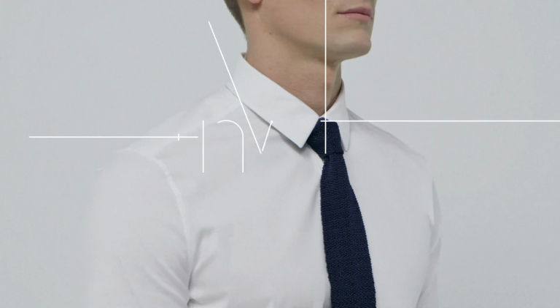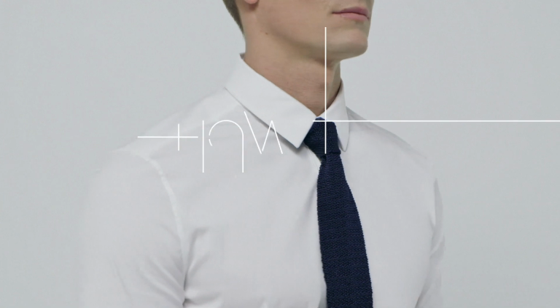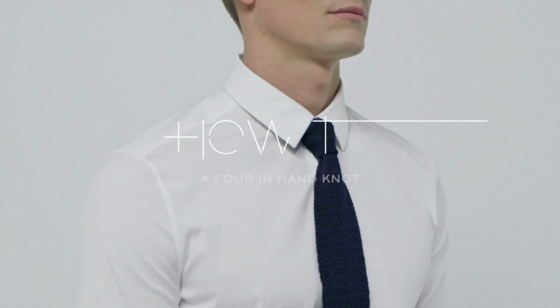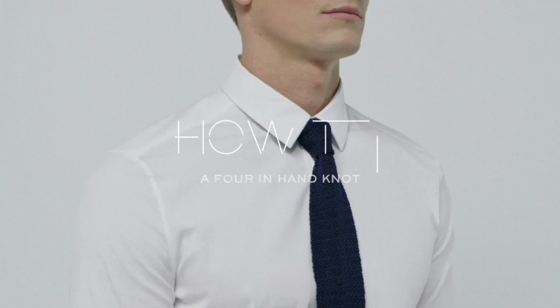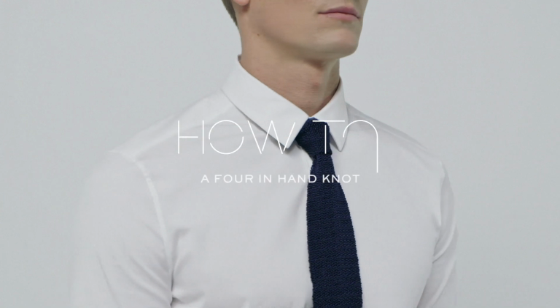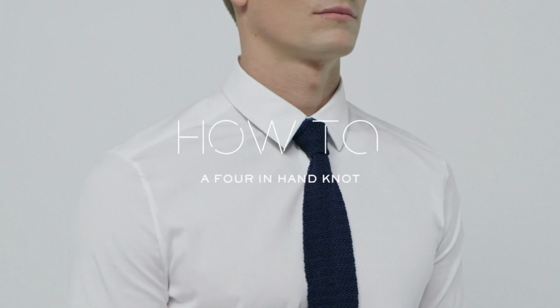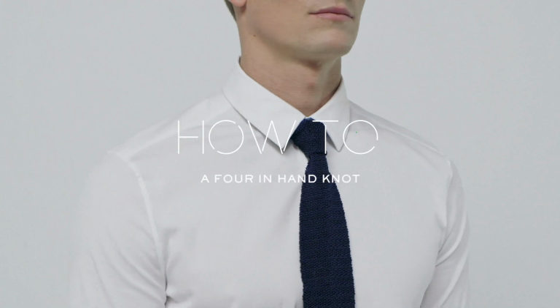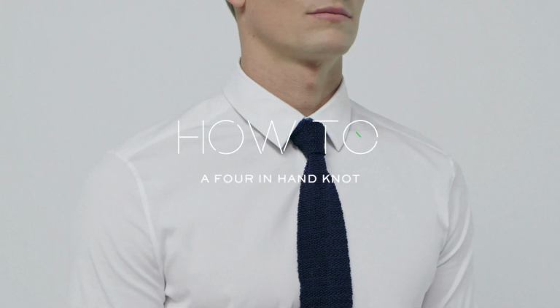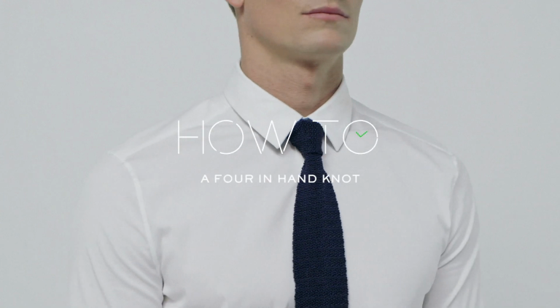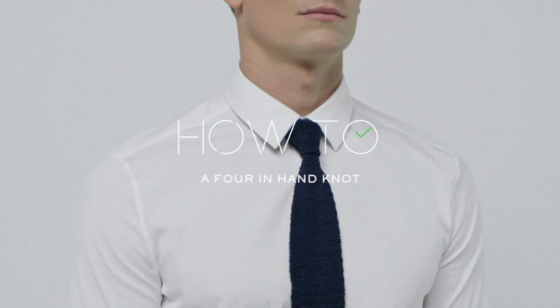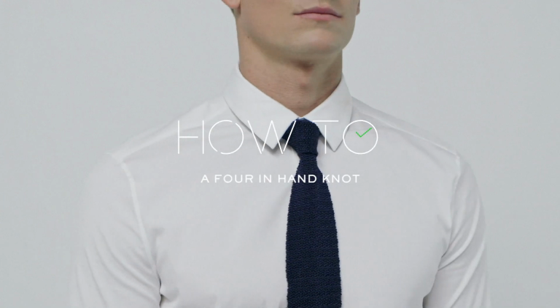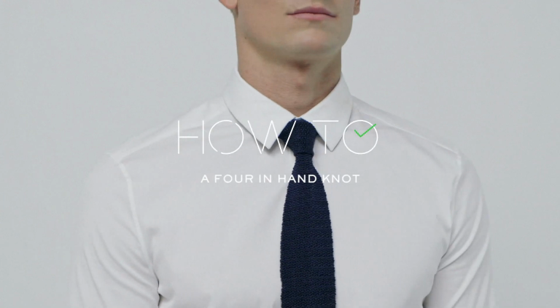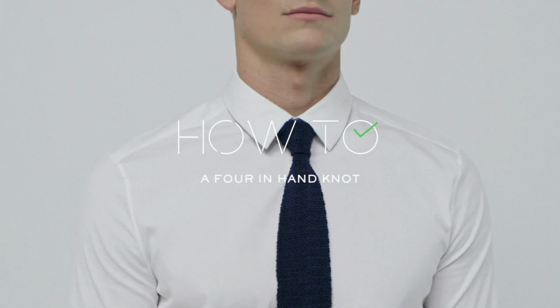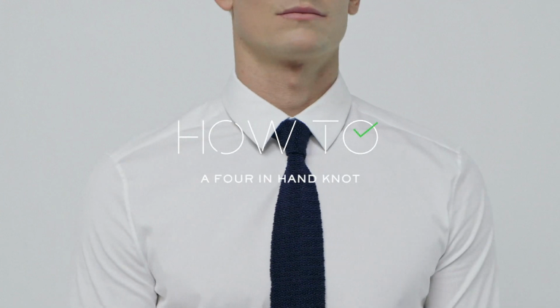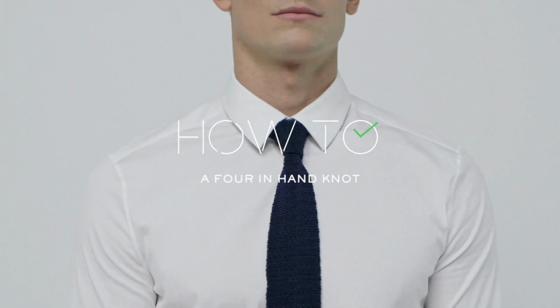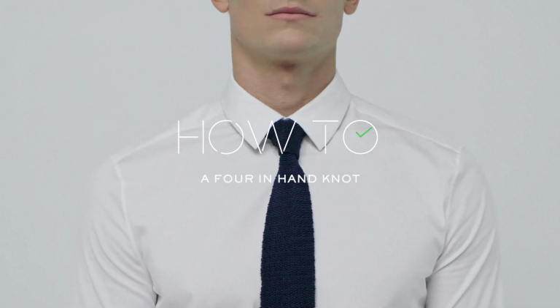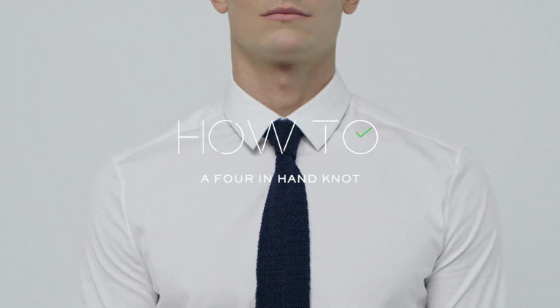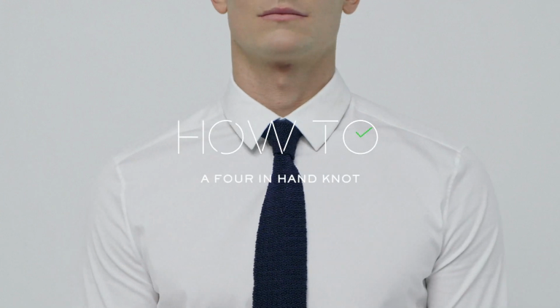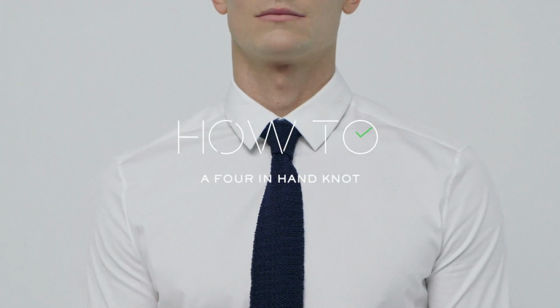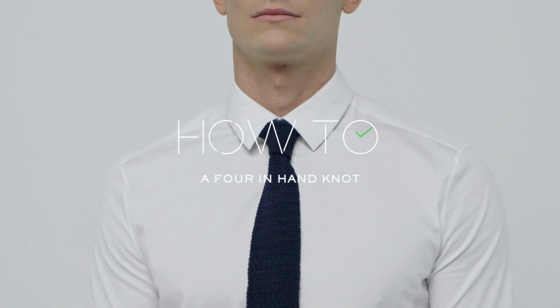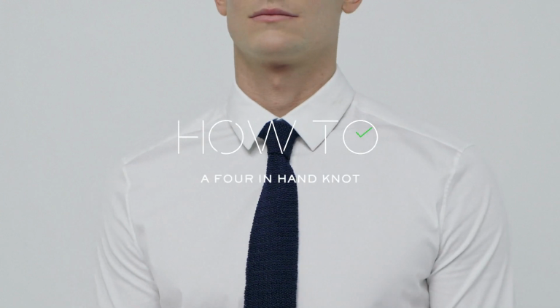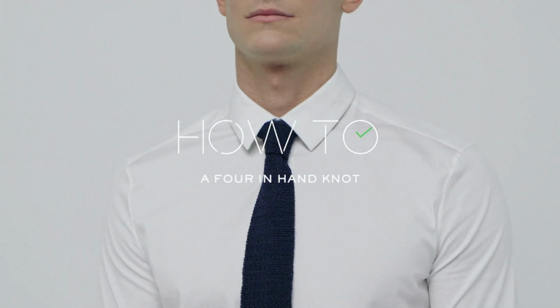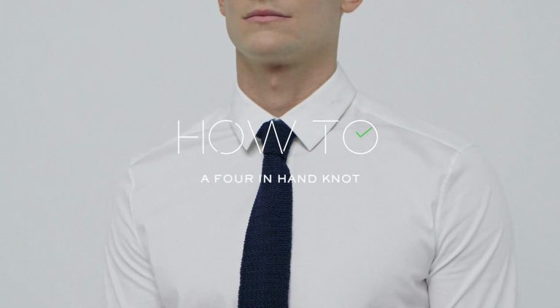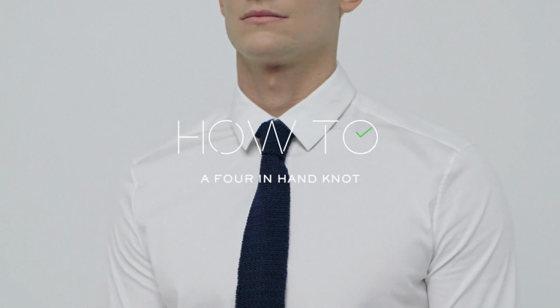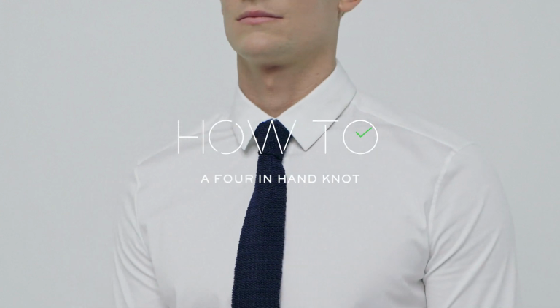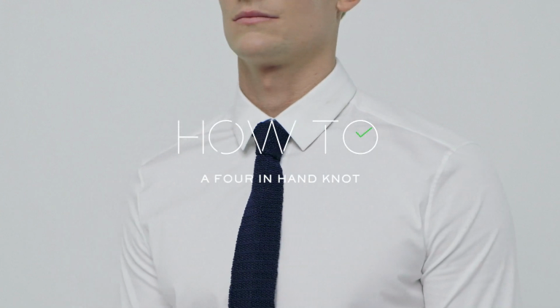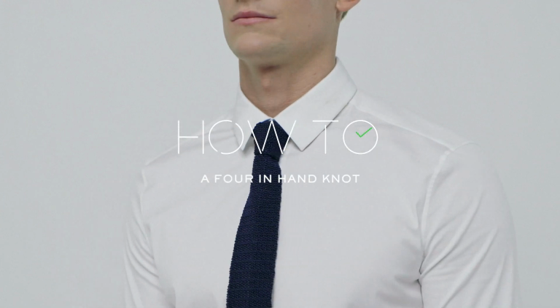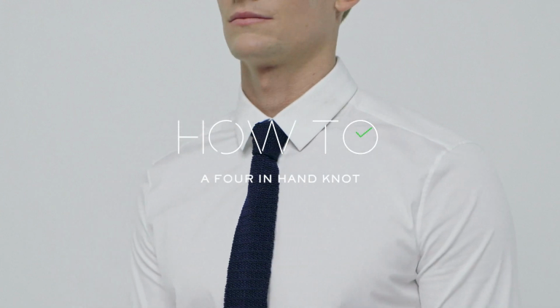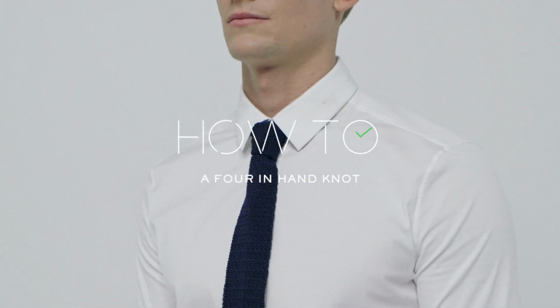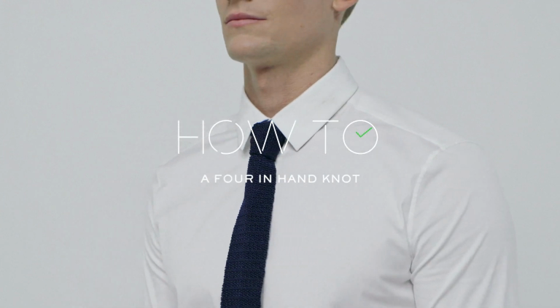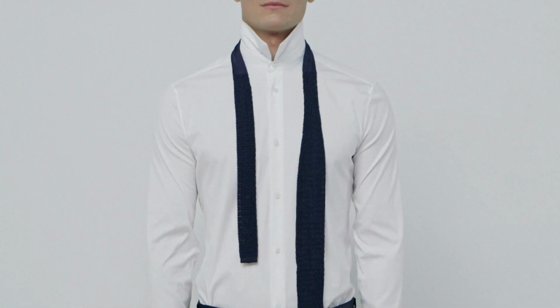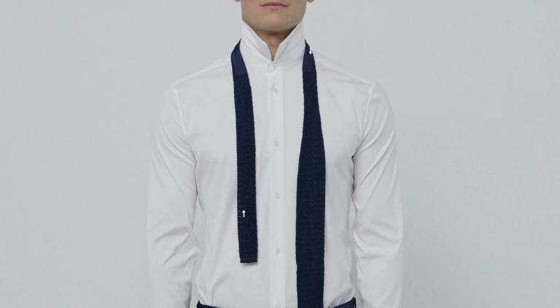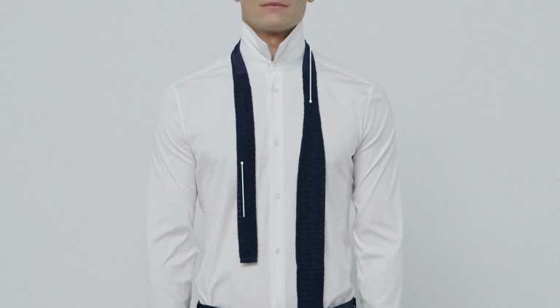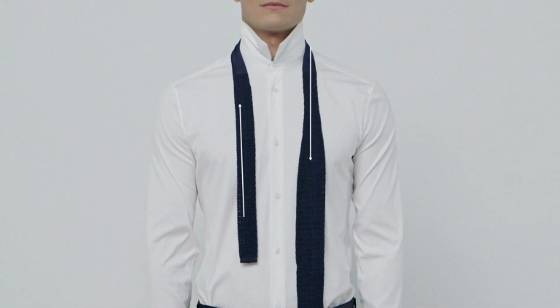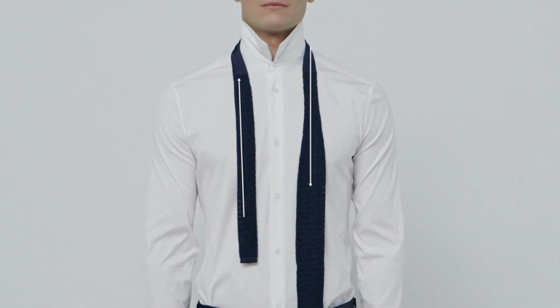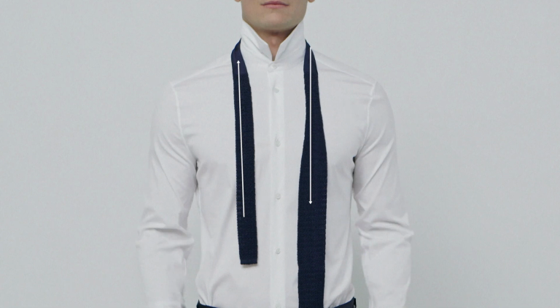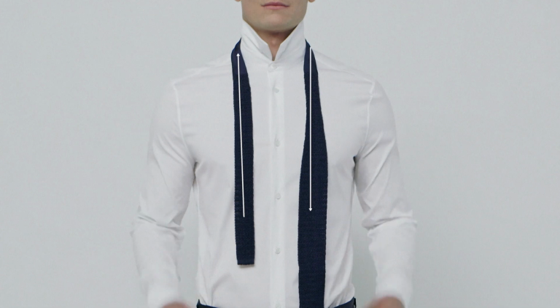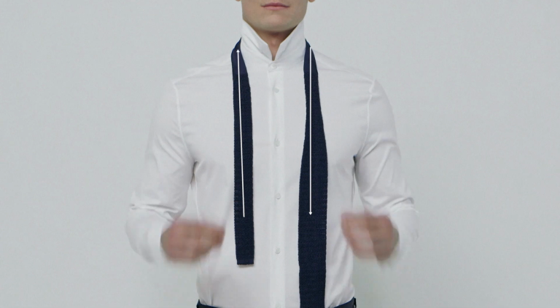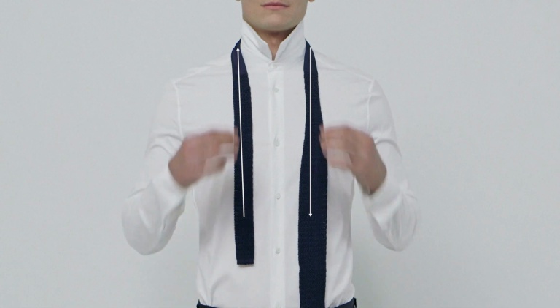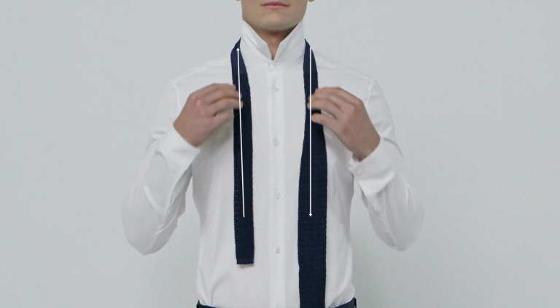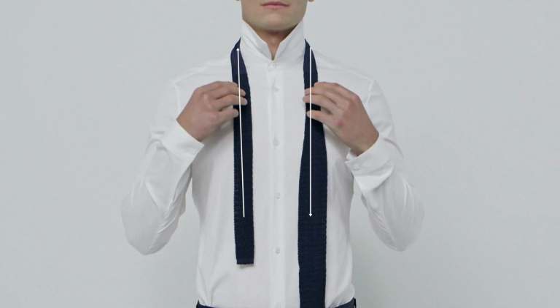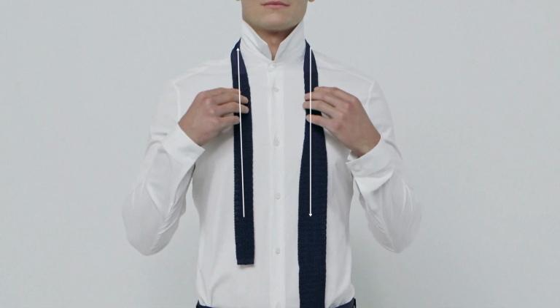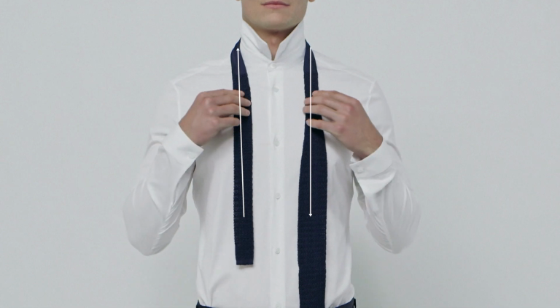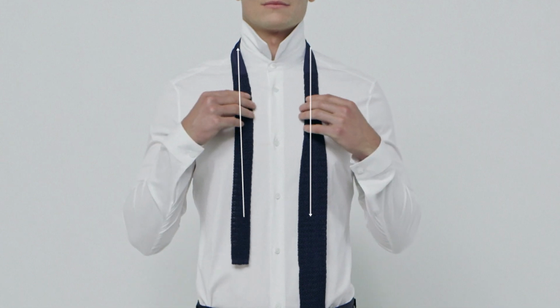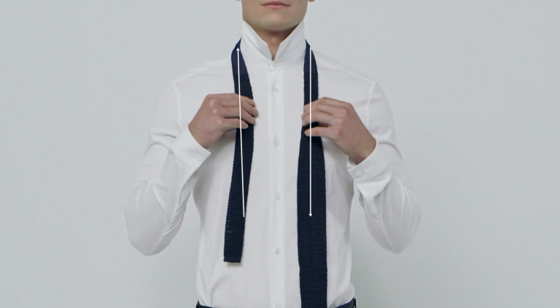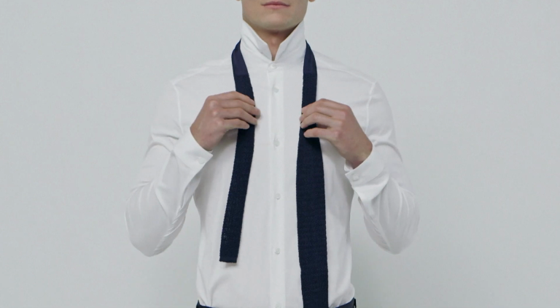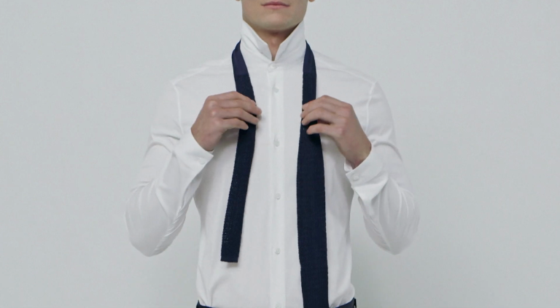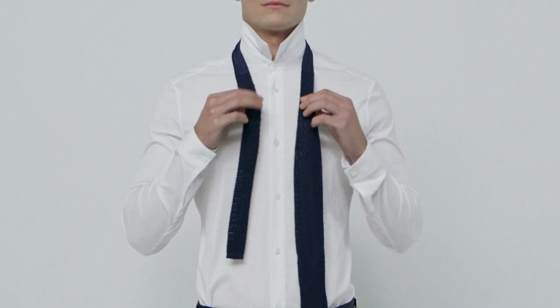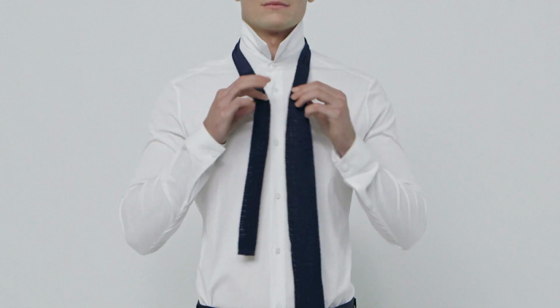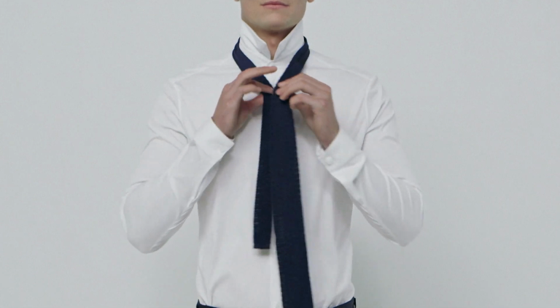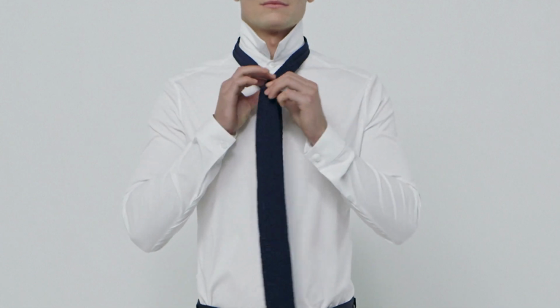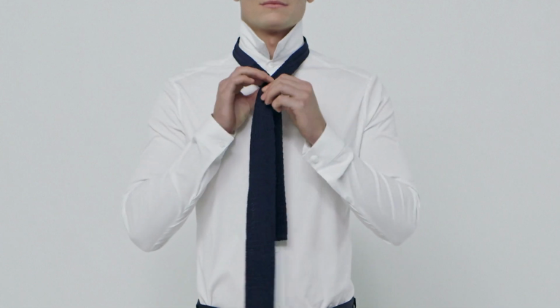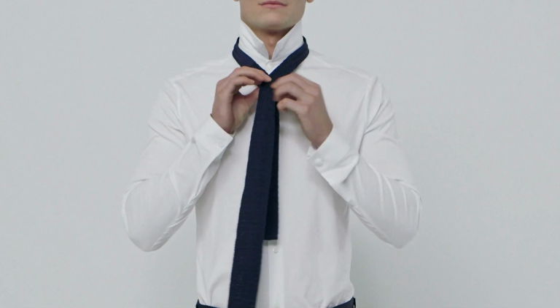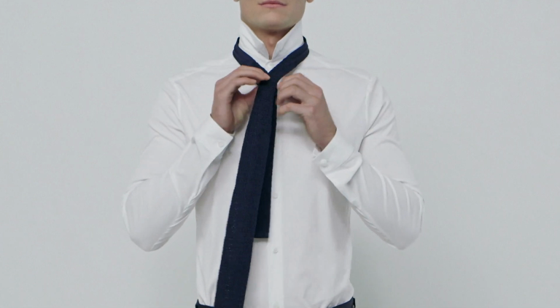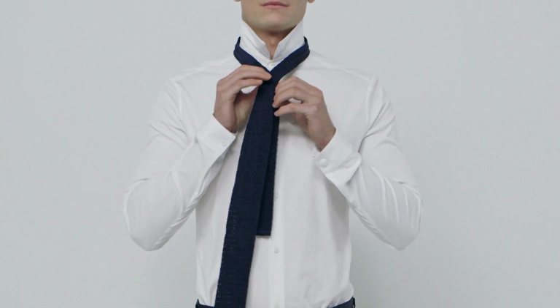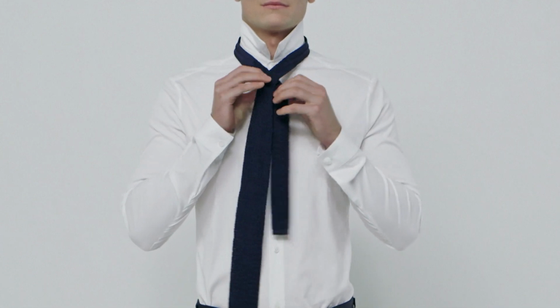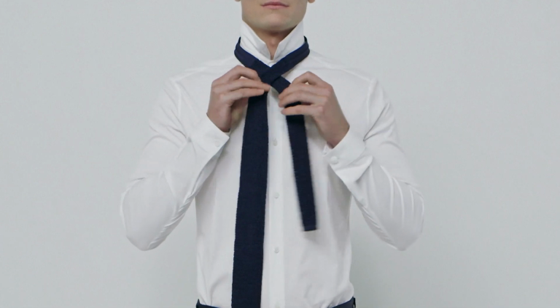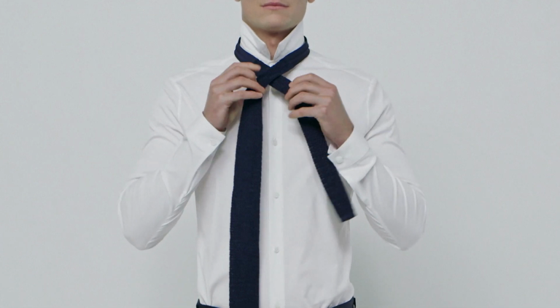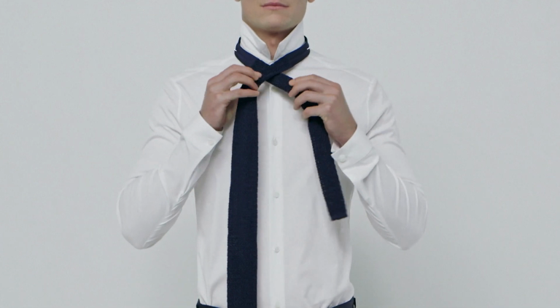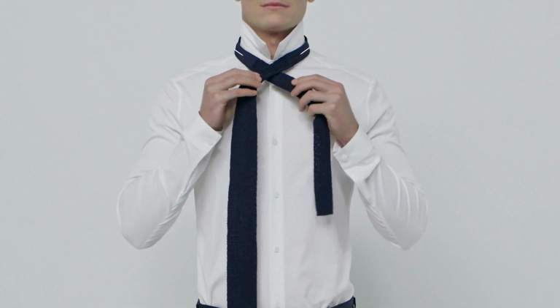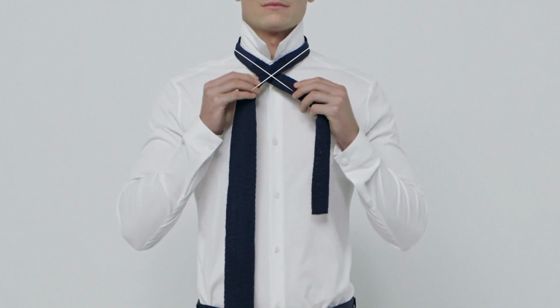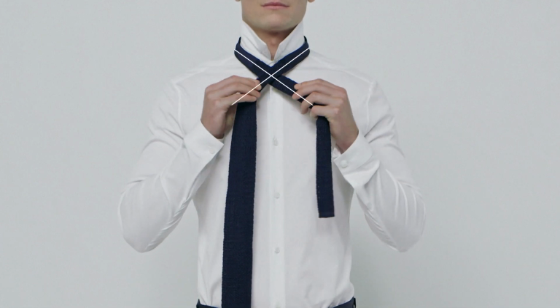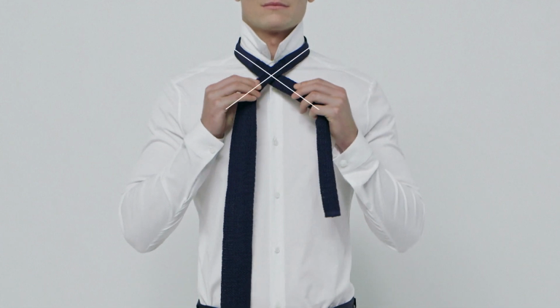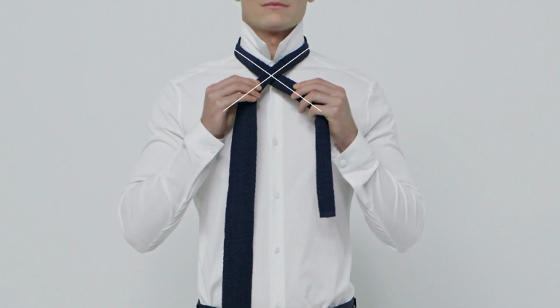How to tie a tie: a four in hand. To tie the knot, take a medium width tie and place it around your neck like so.